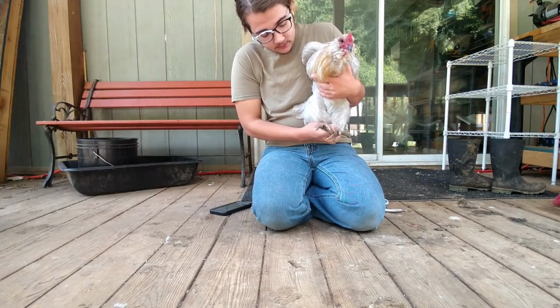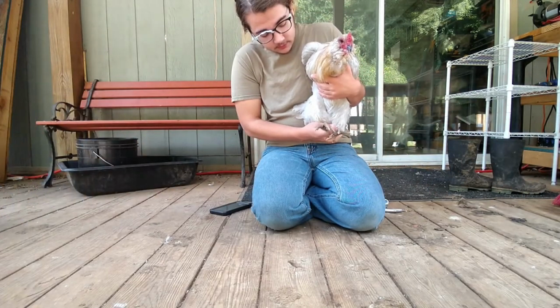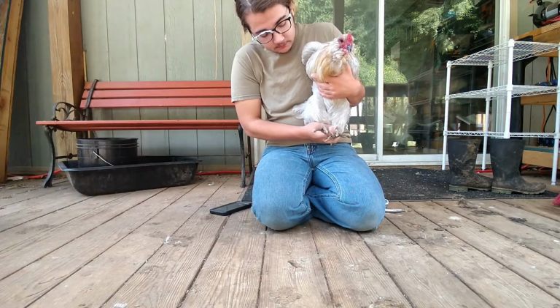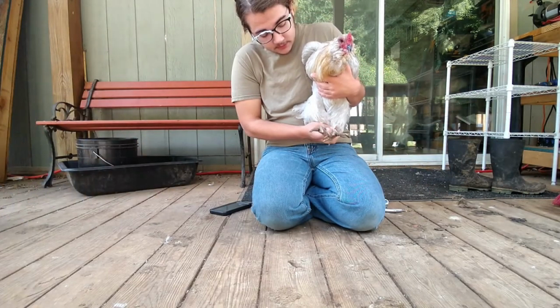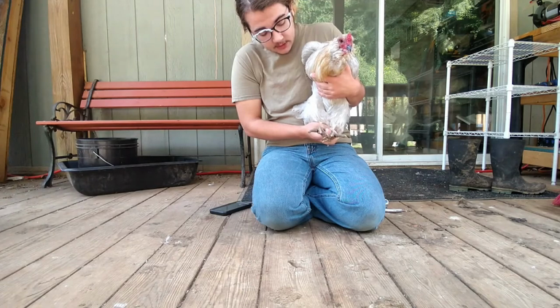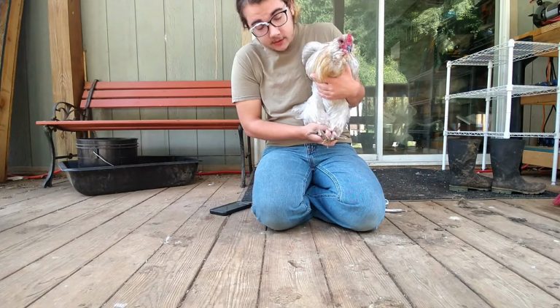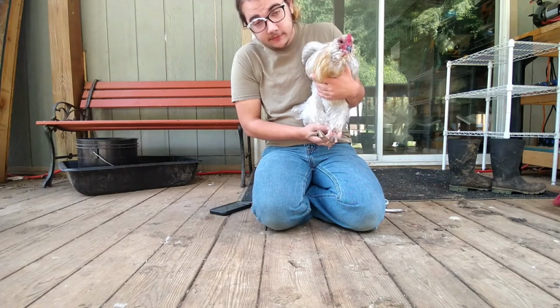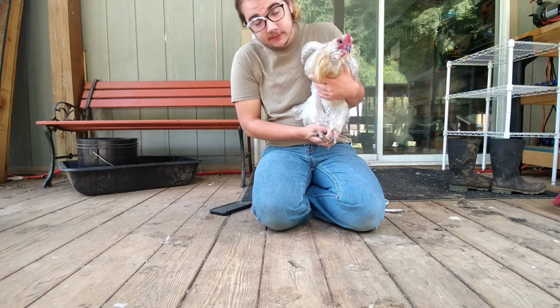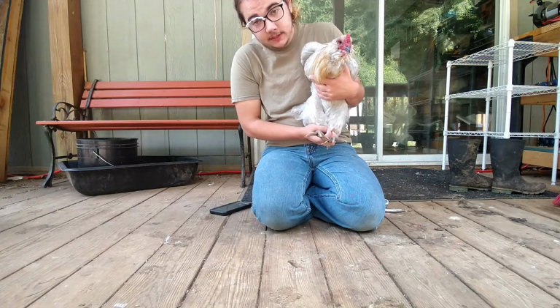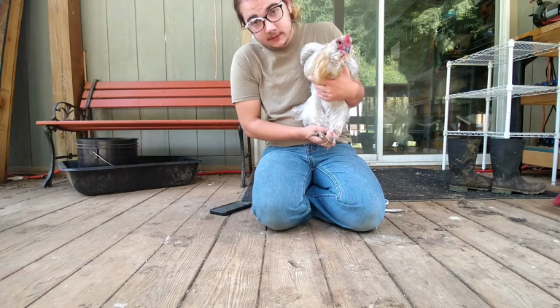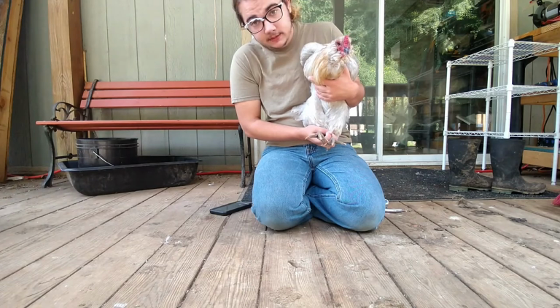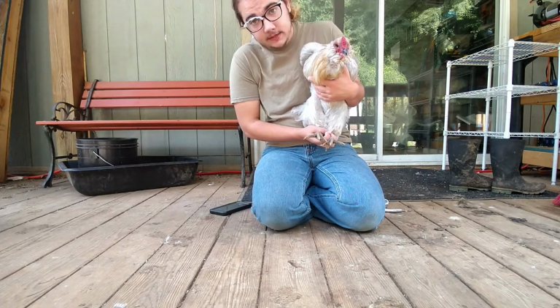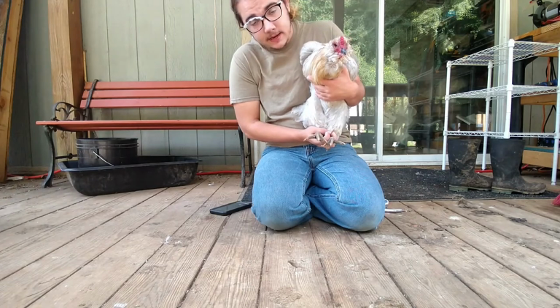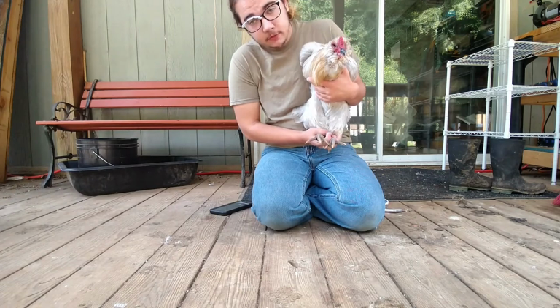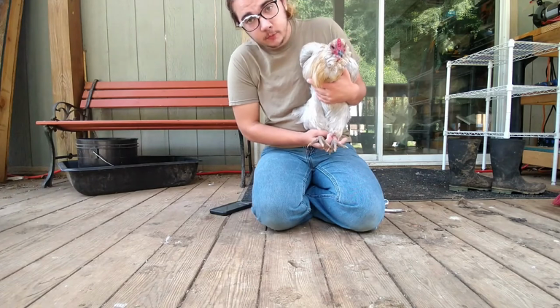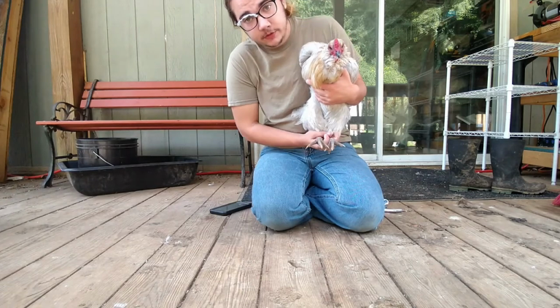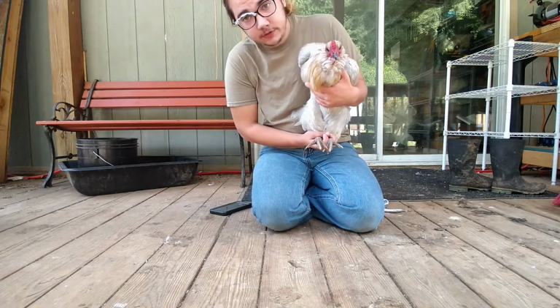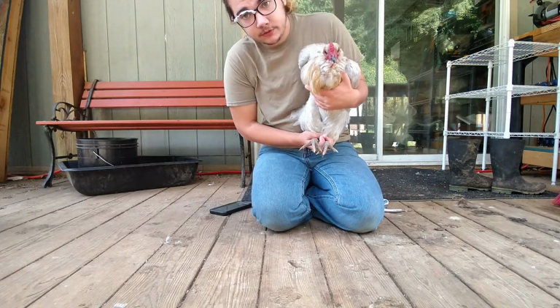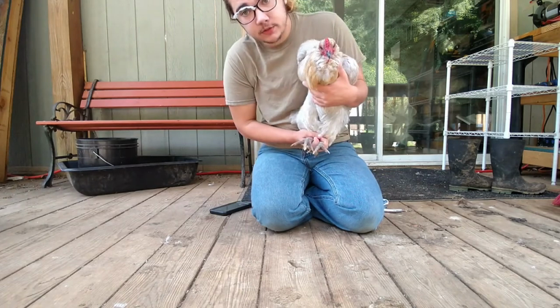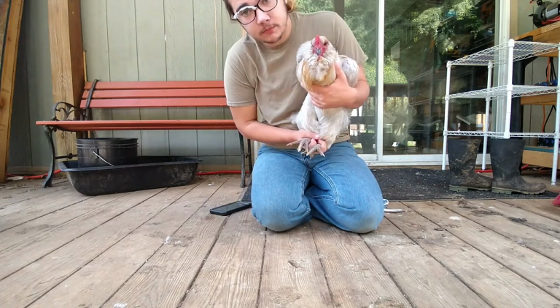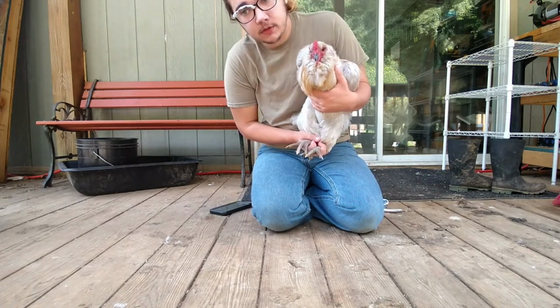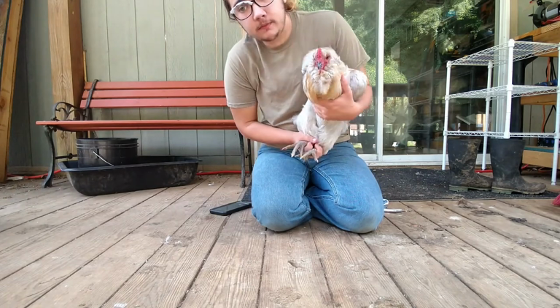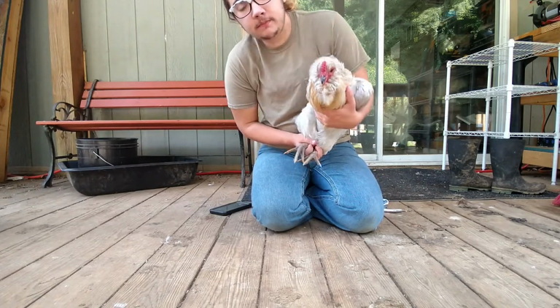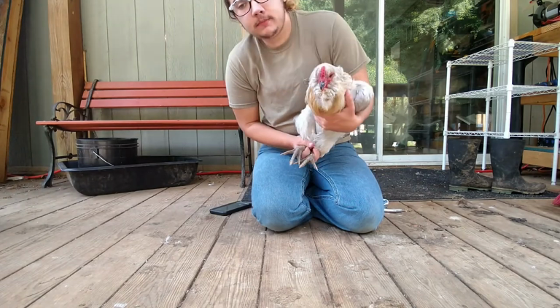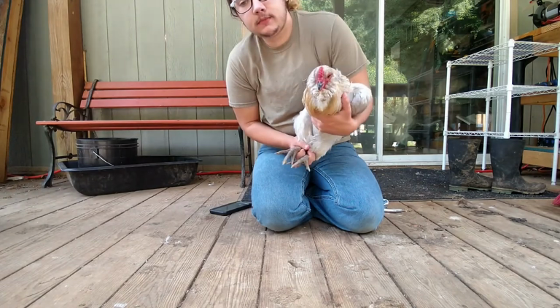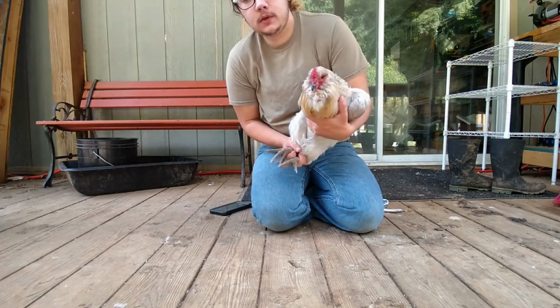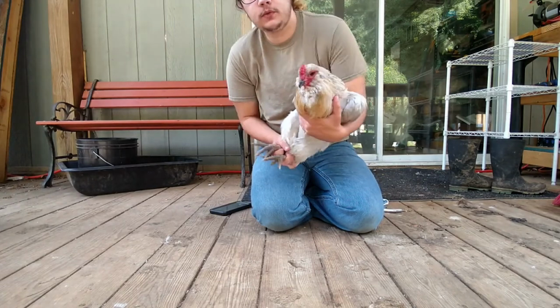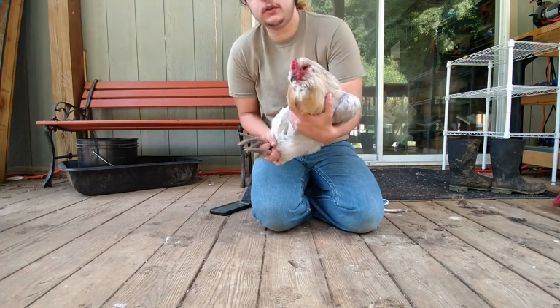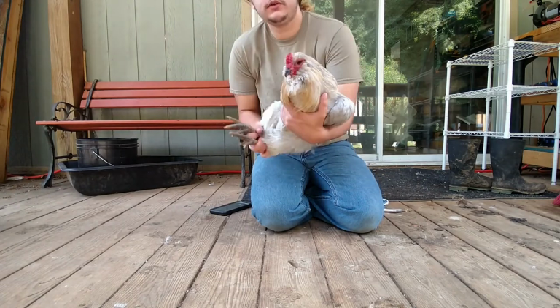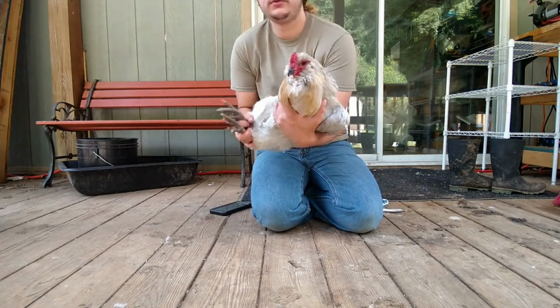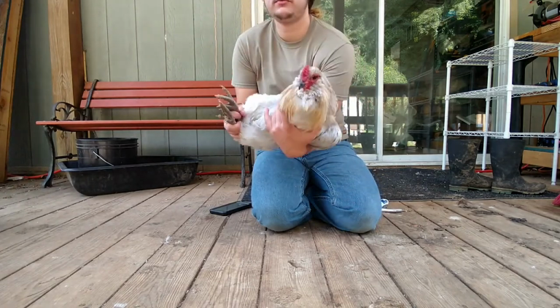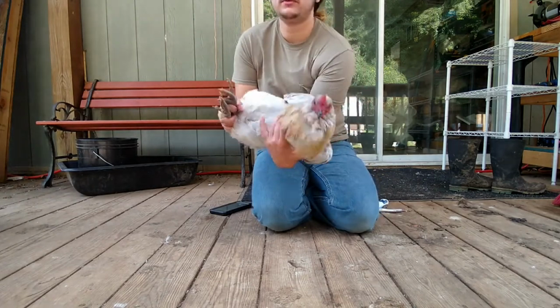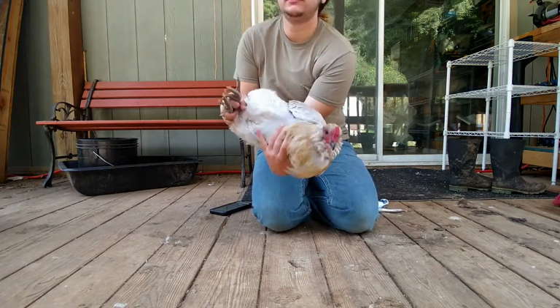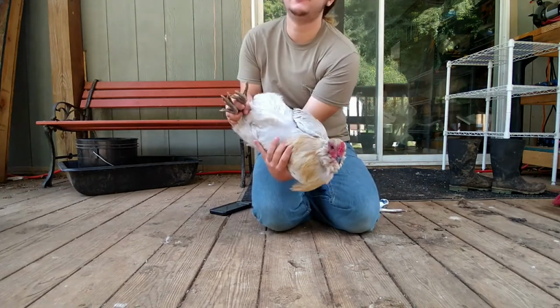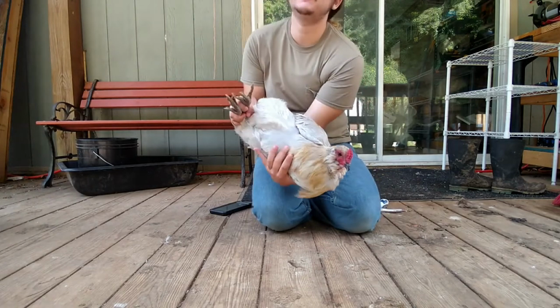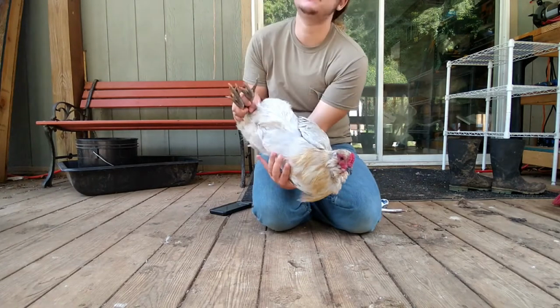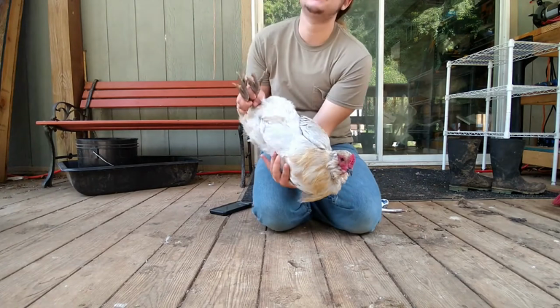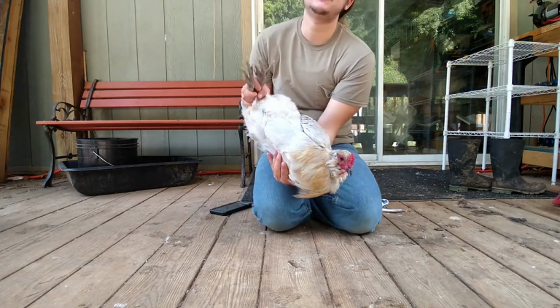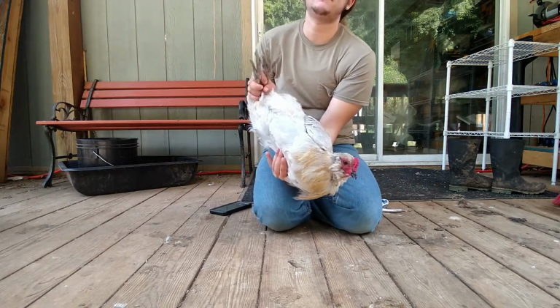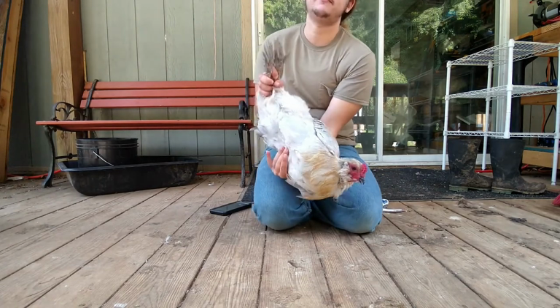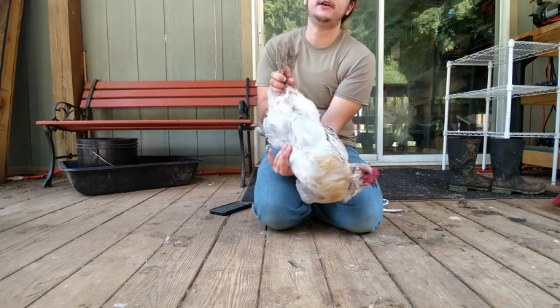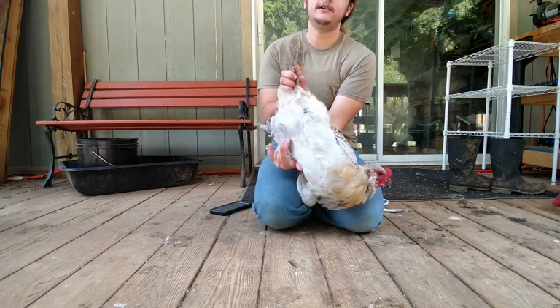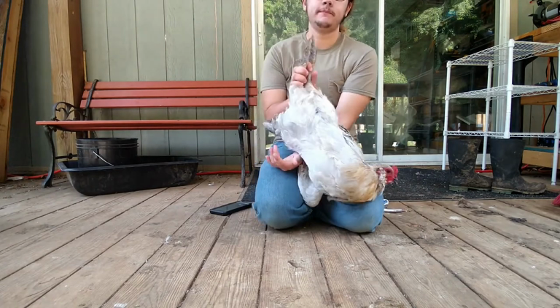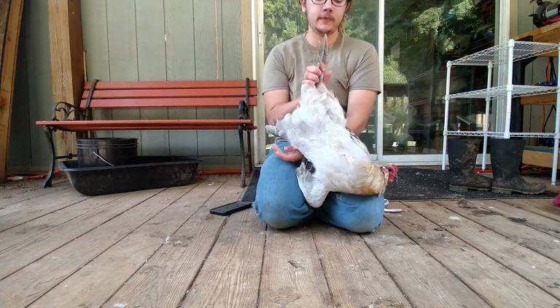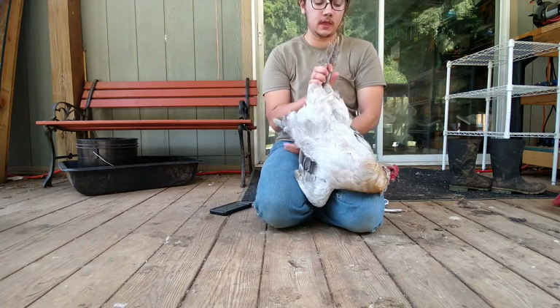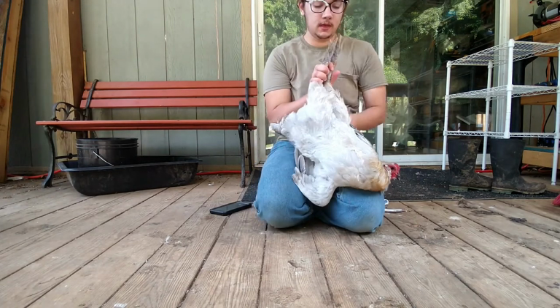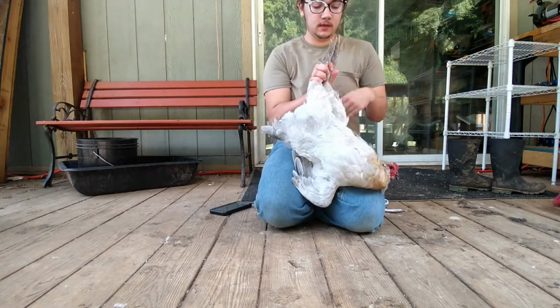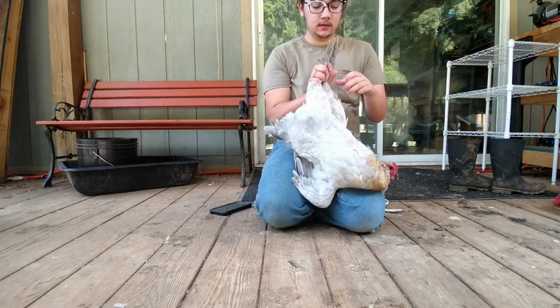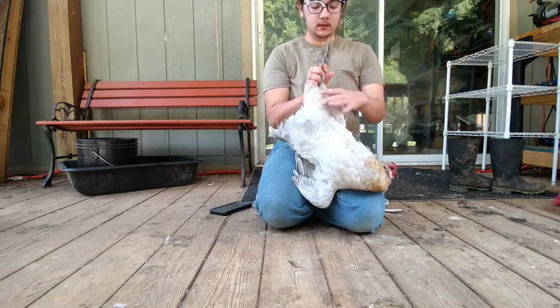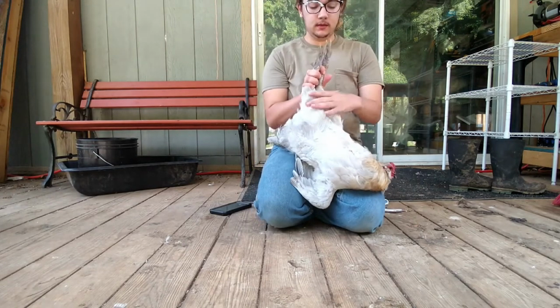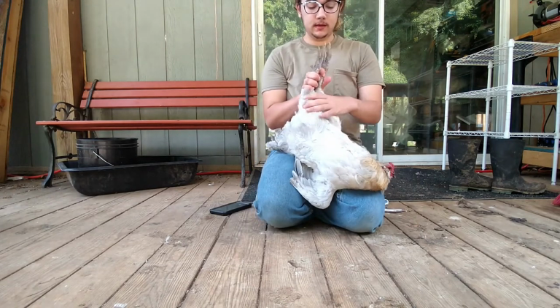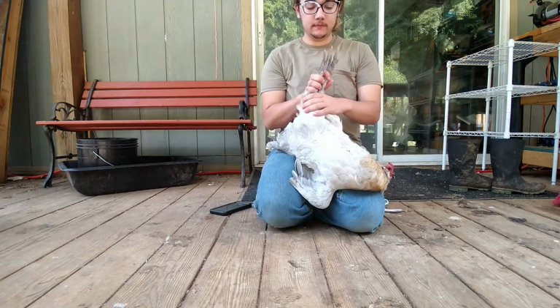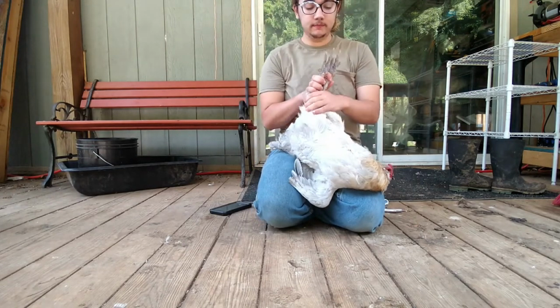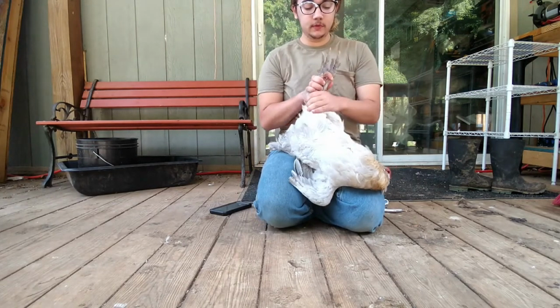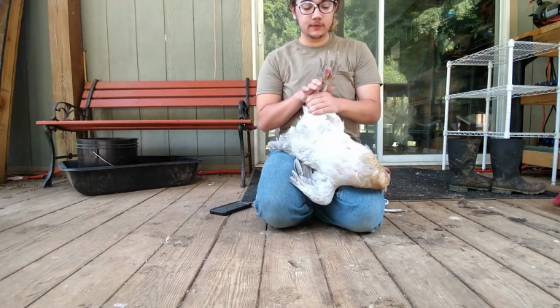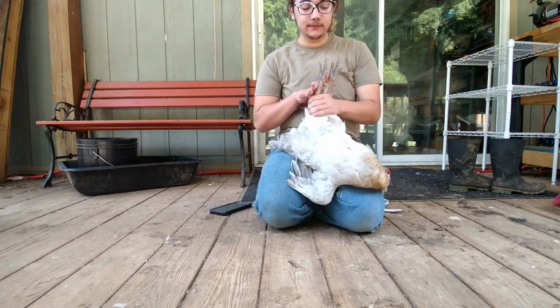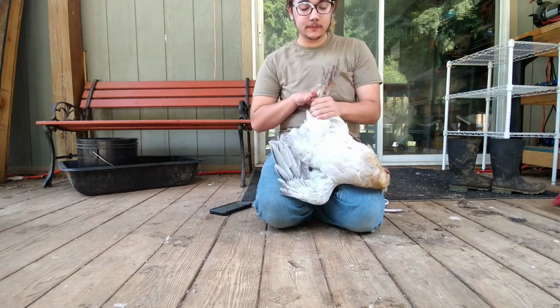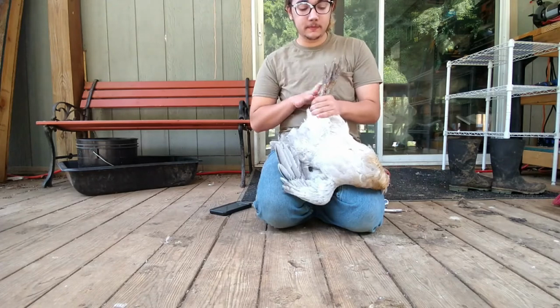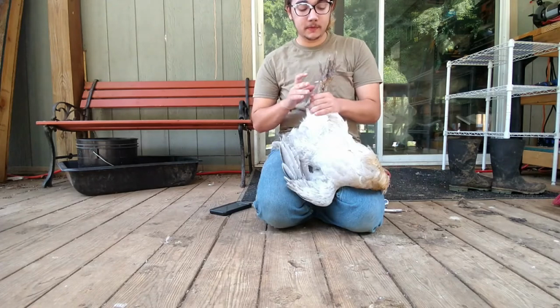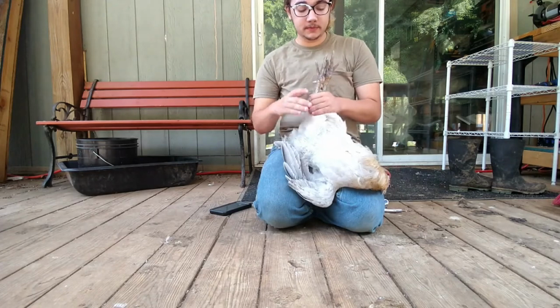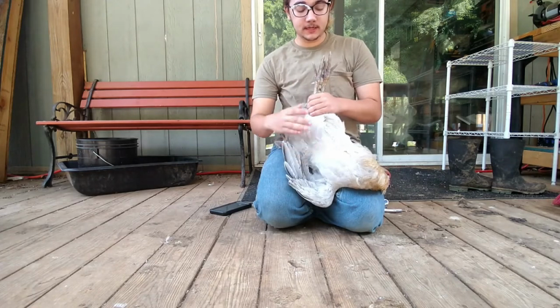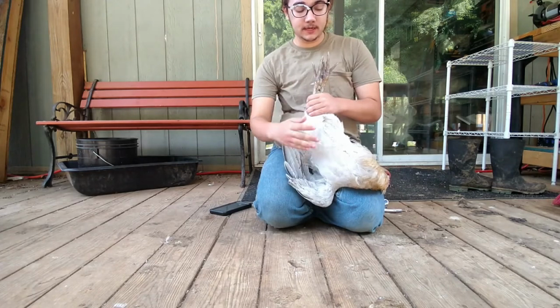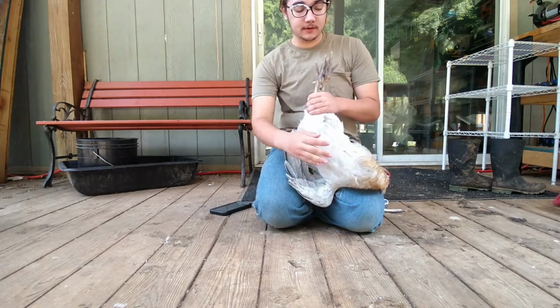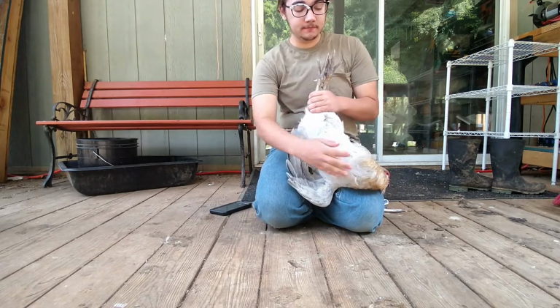Be careful not to stab him with his own spur — they will go through their legs, it's not fun. You flip him upside down.